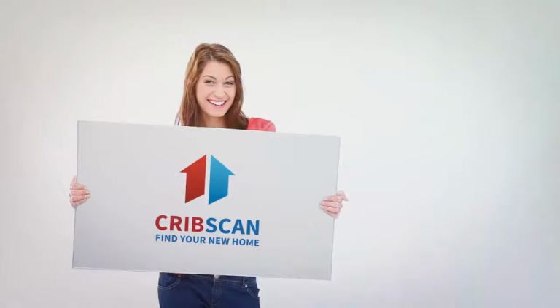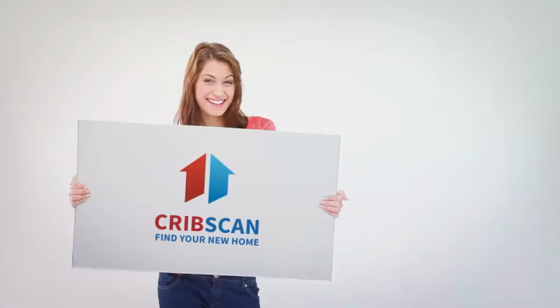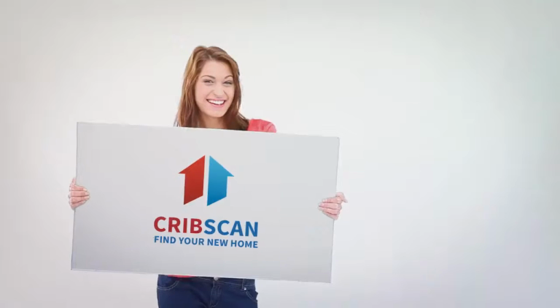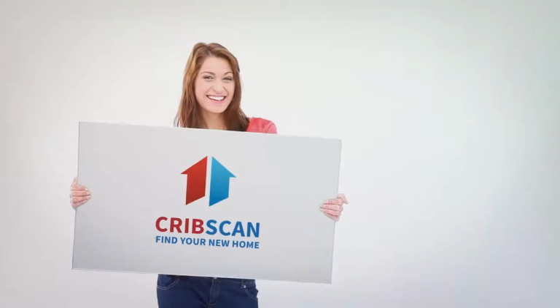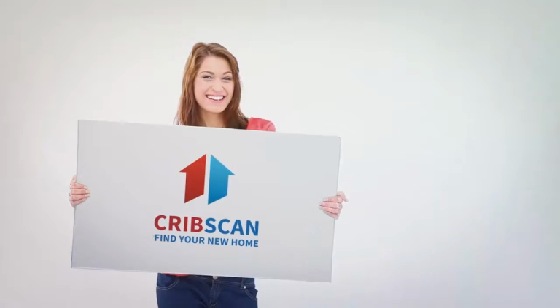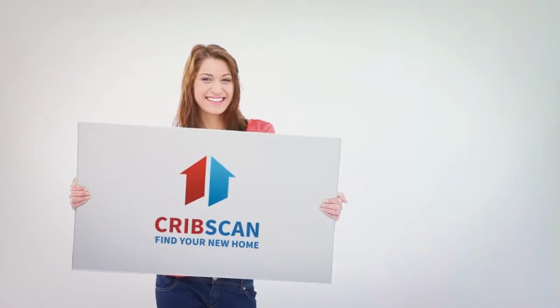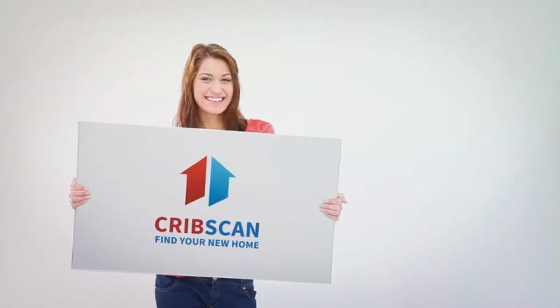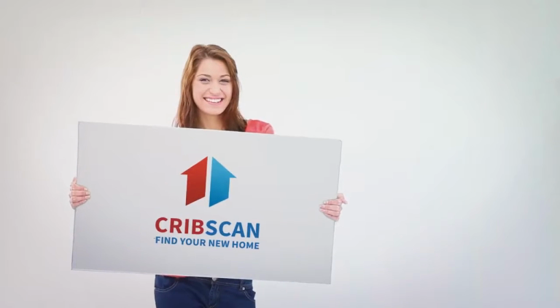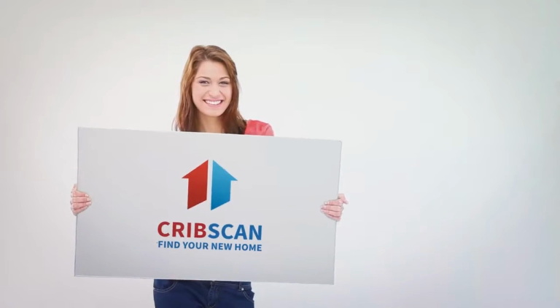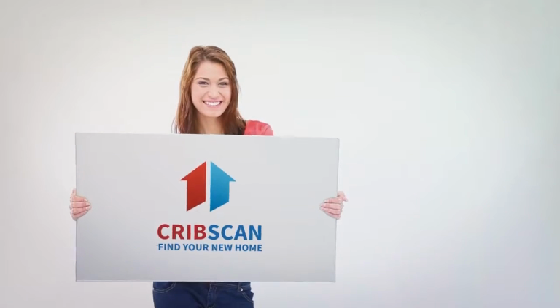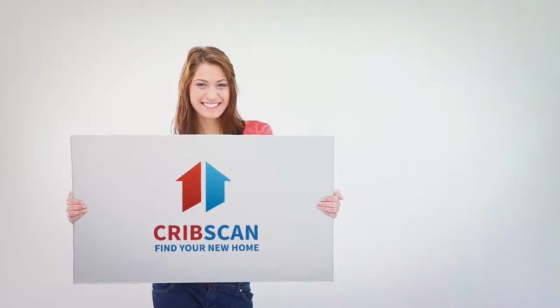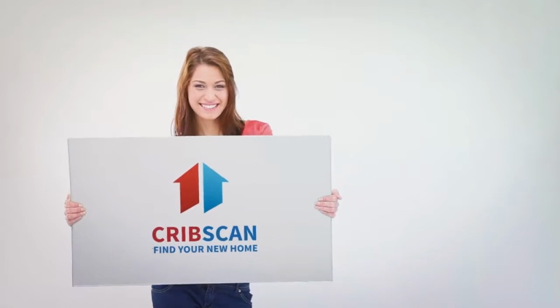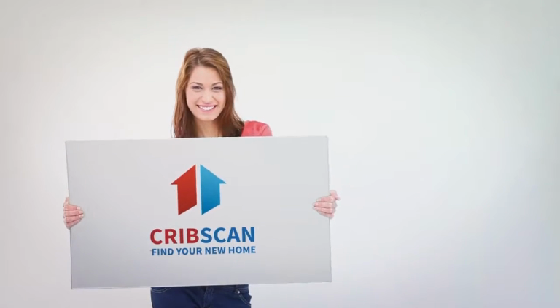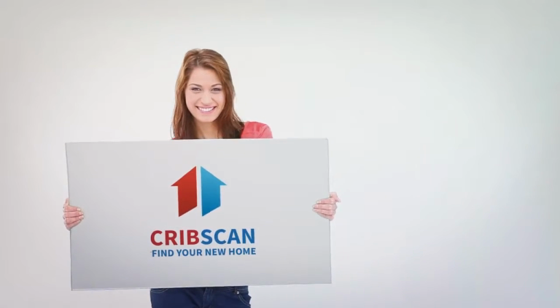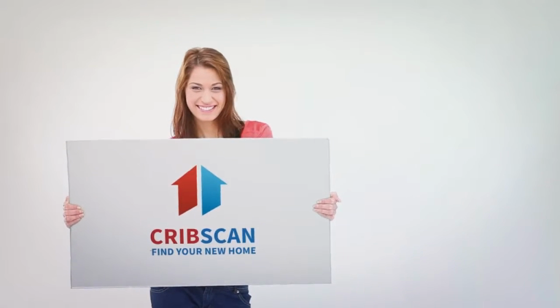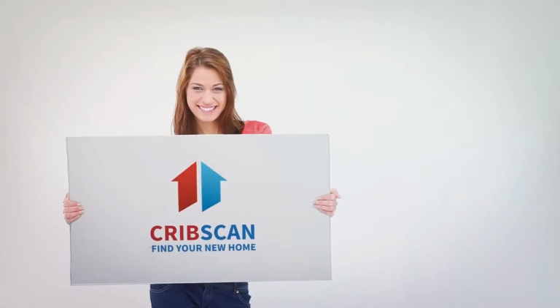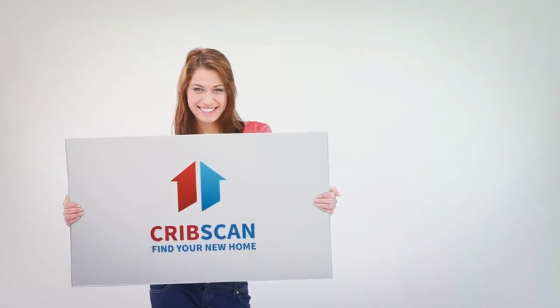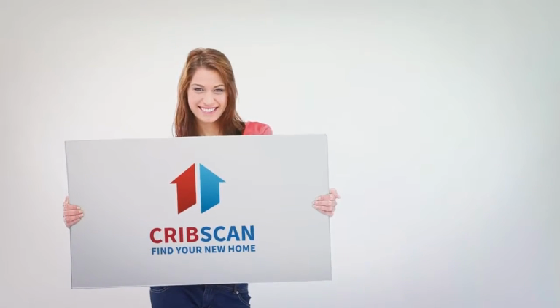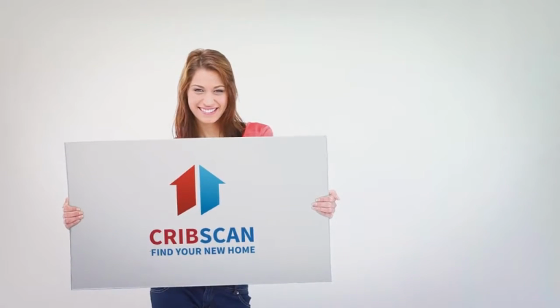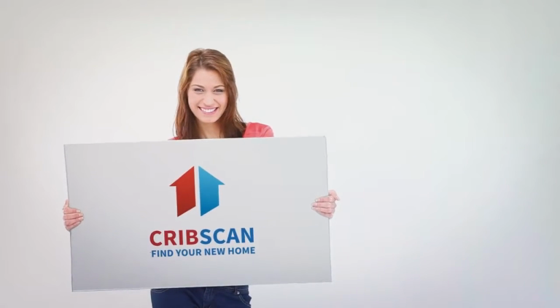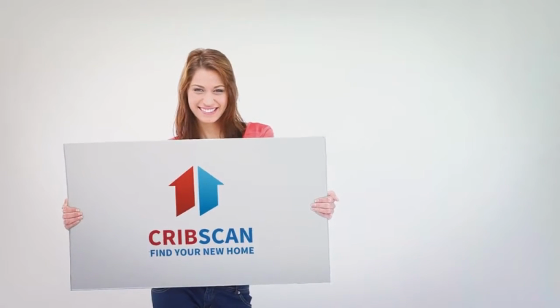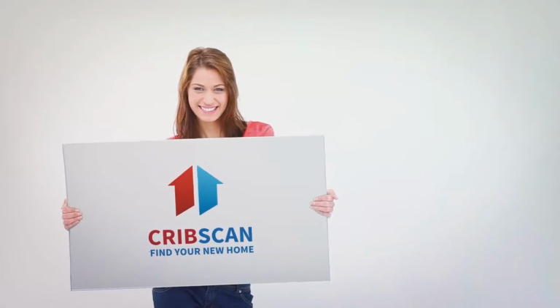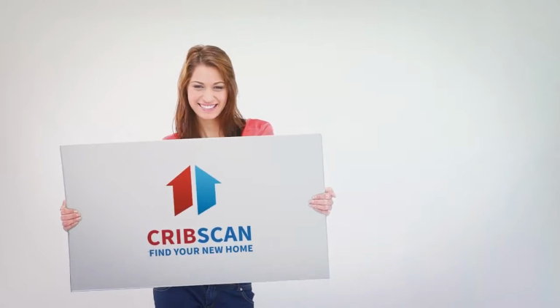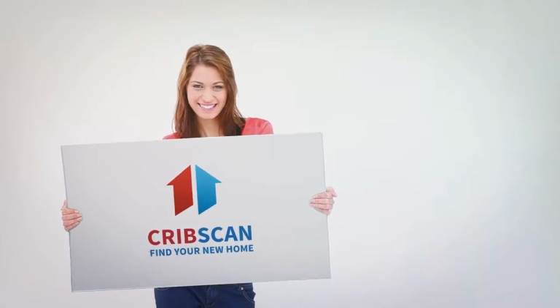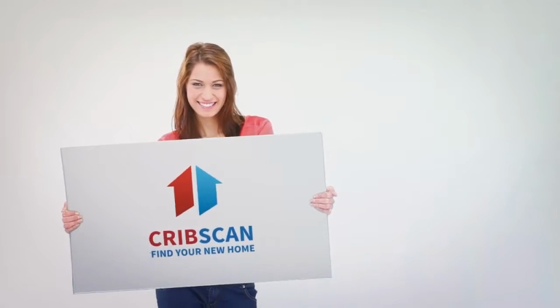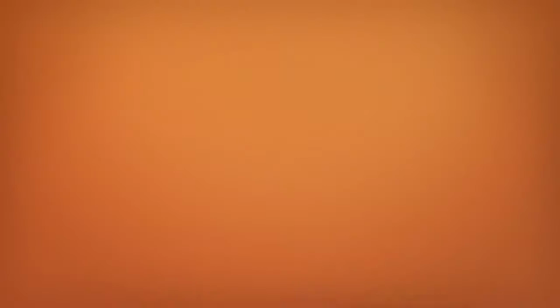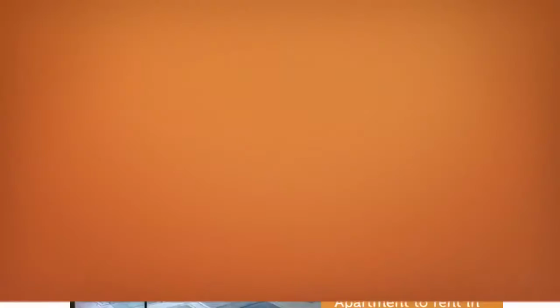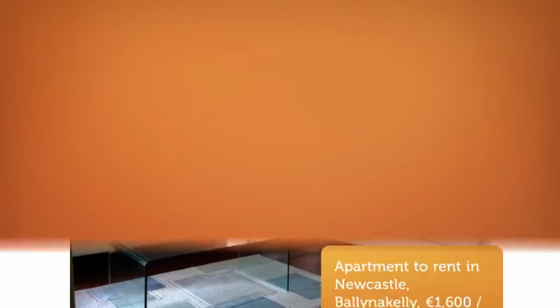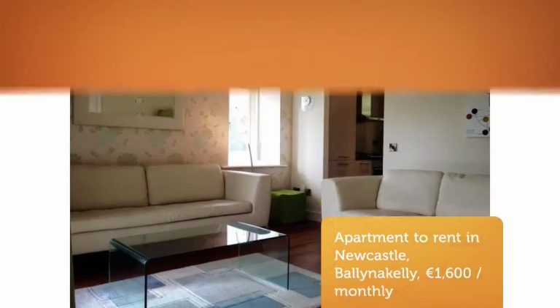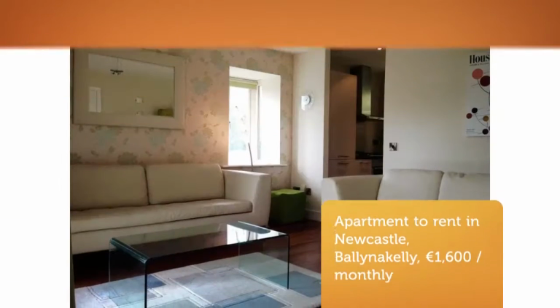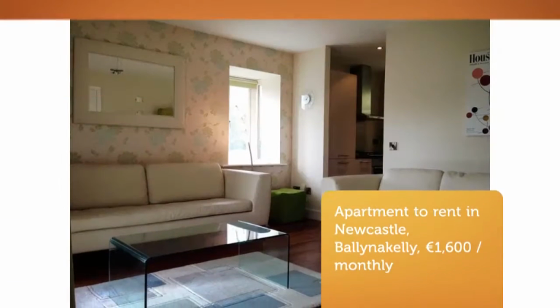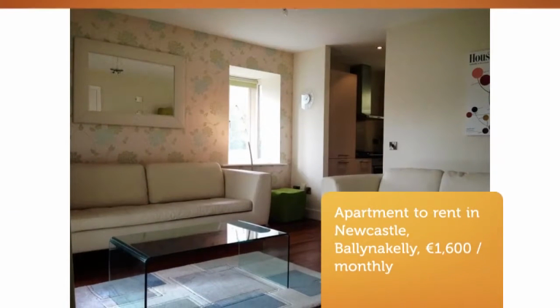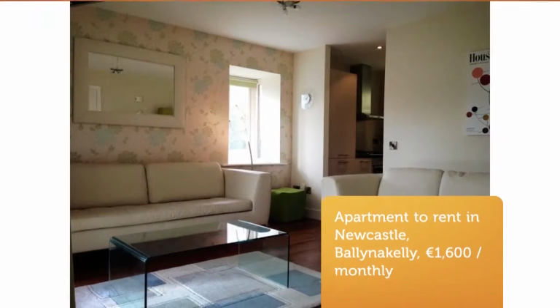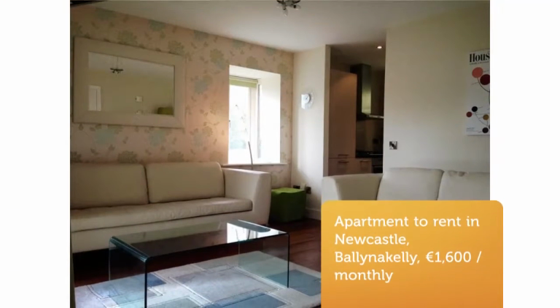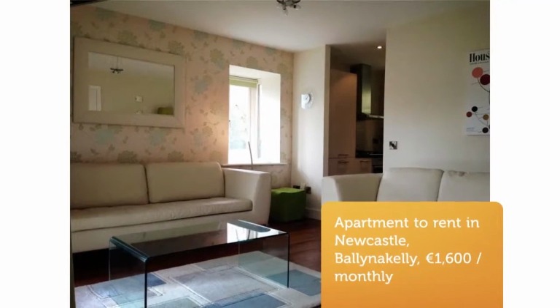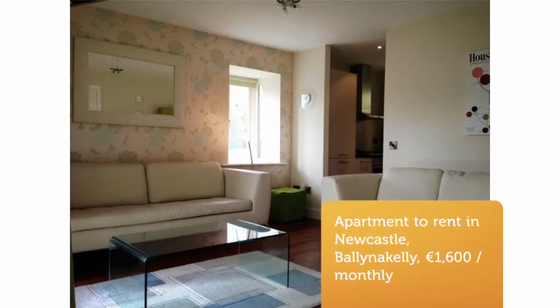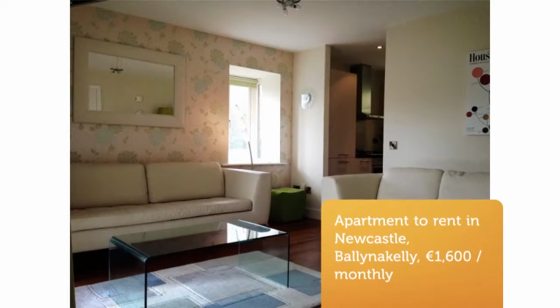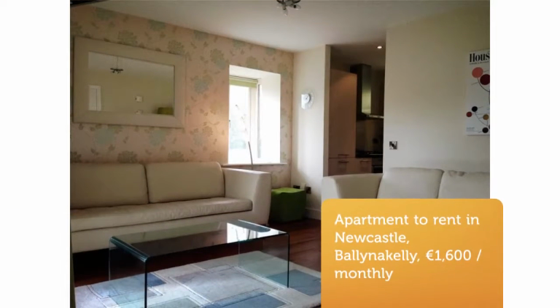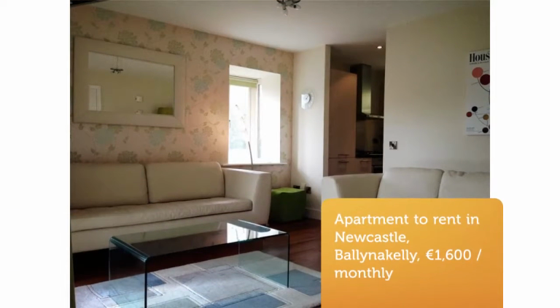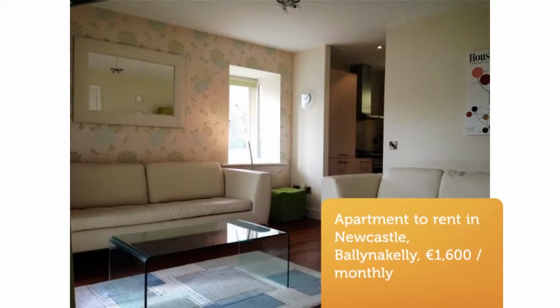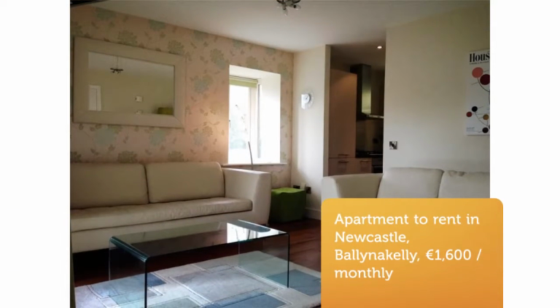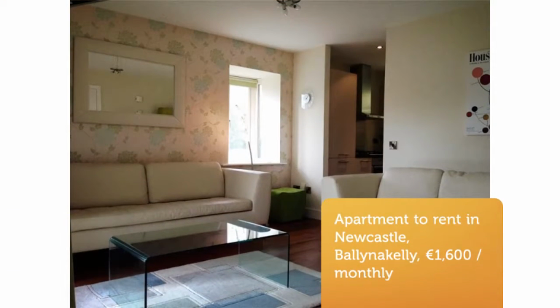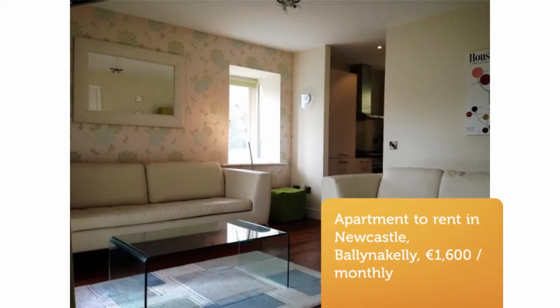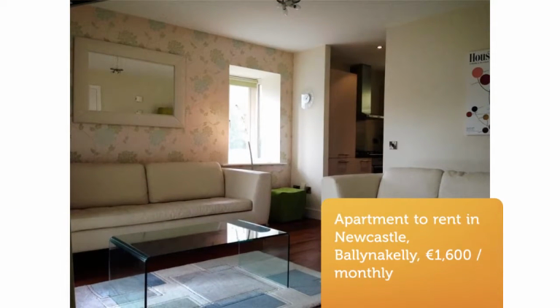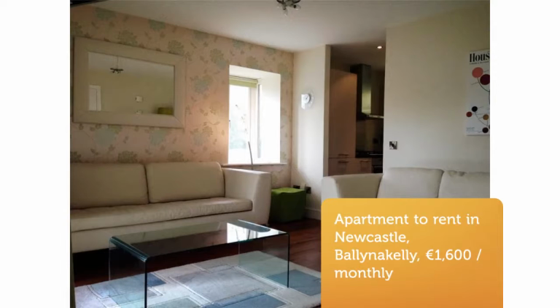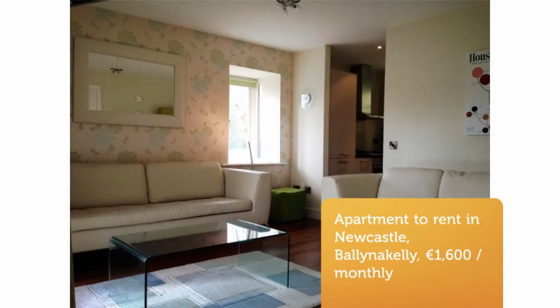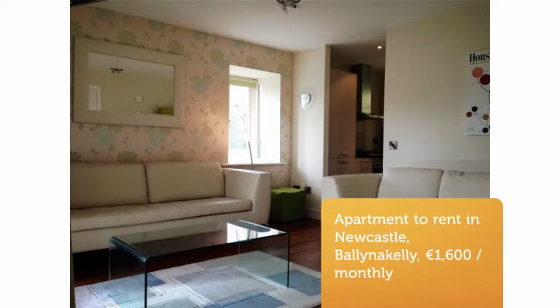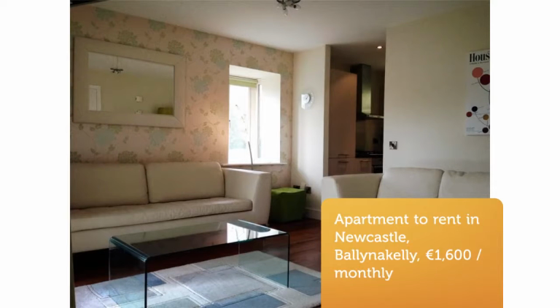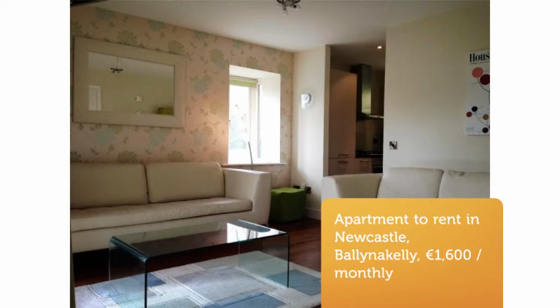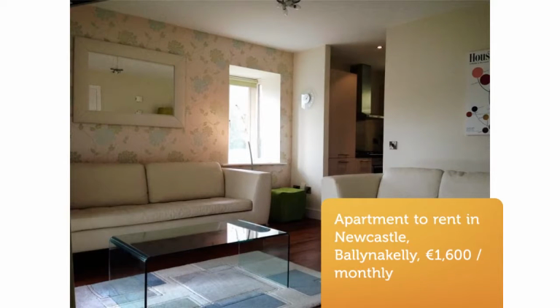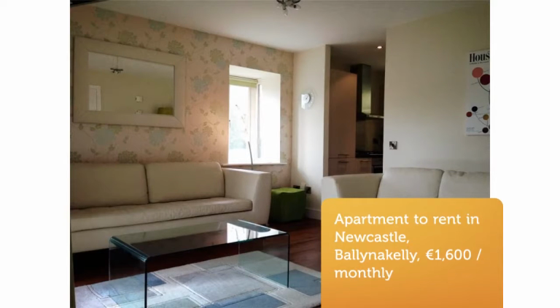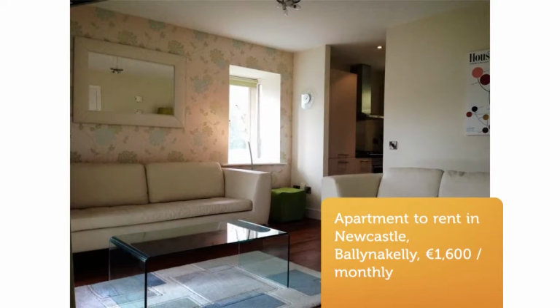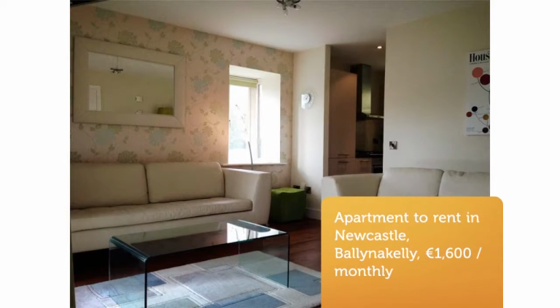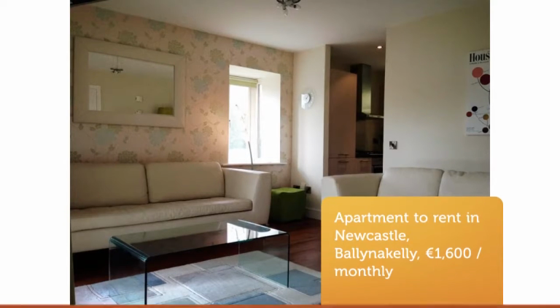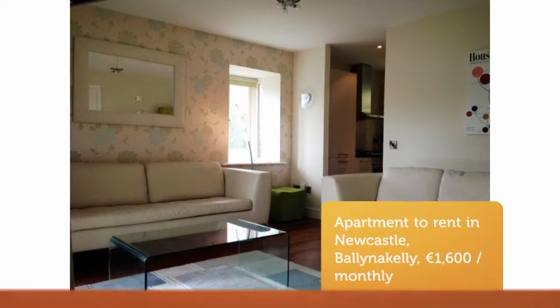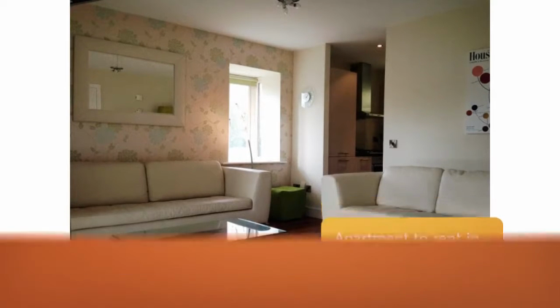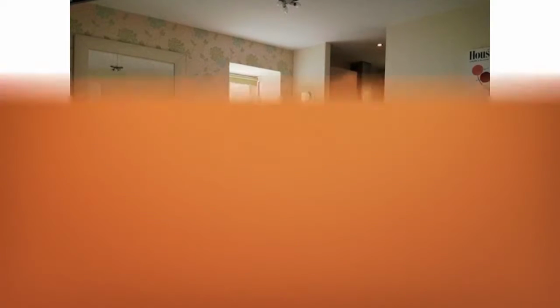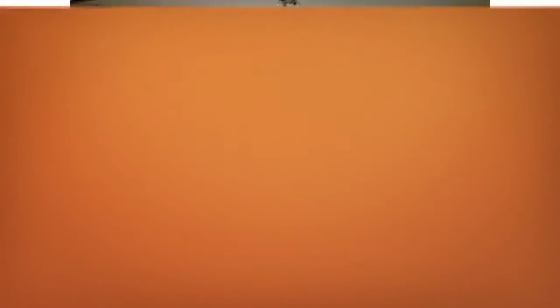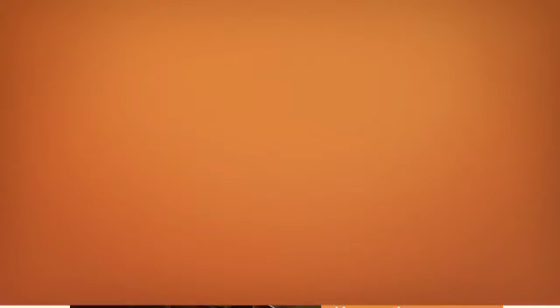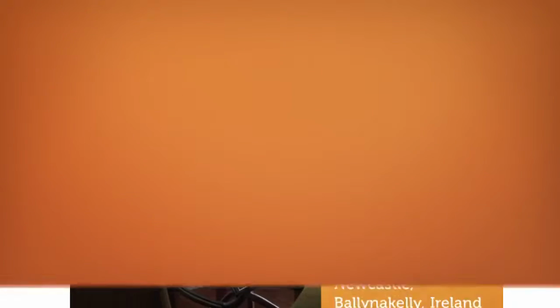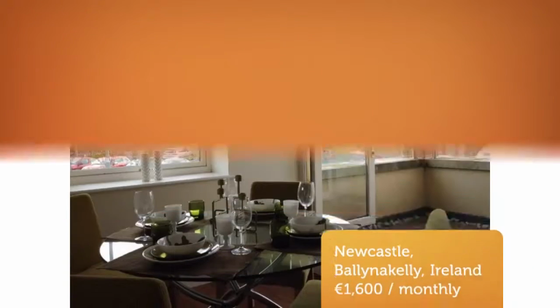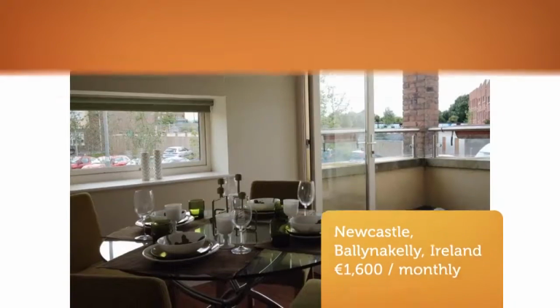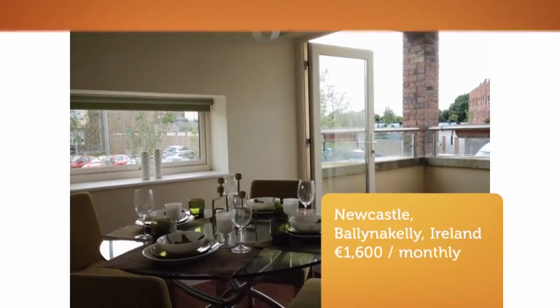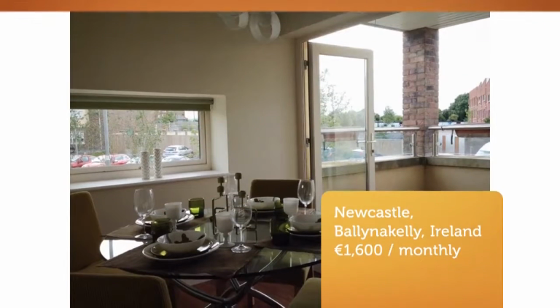First floor, superb two-bedroom, fully furnished apartment to let in a quiet and peaceful estate of Parsons Court.